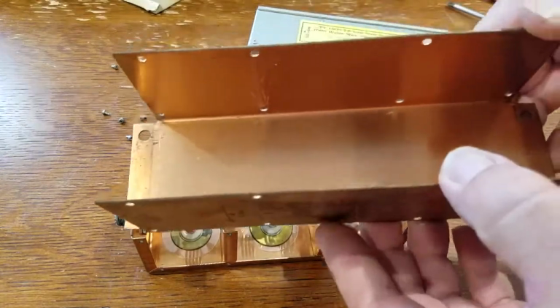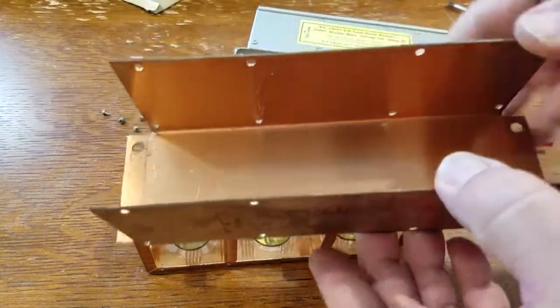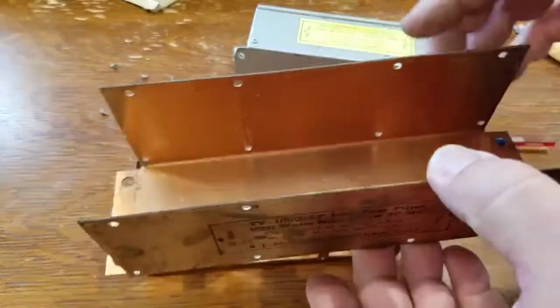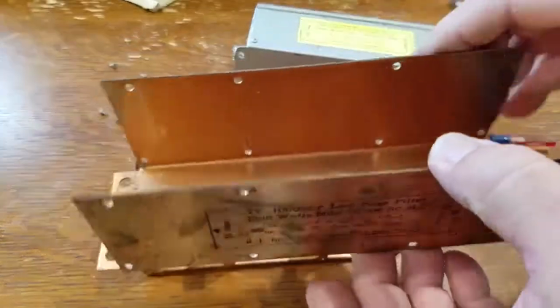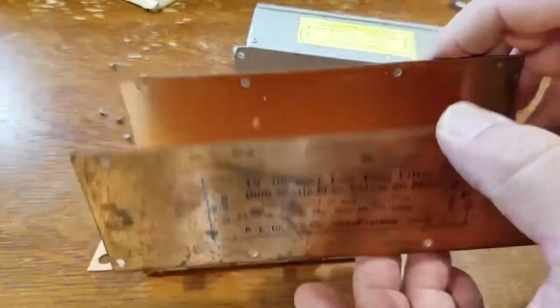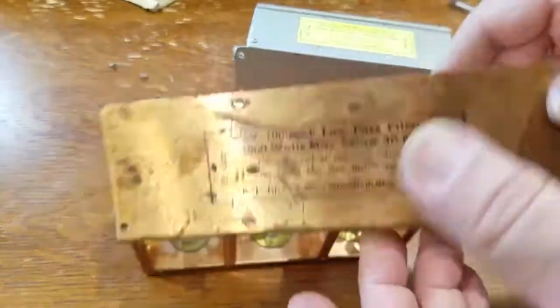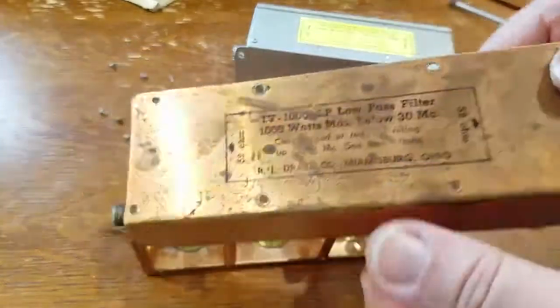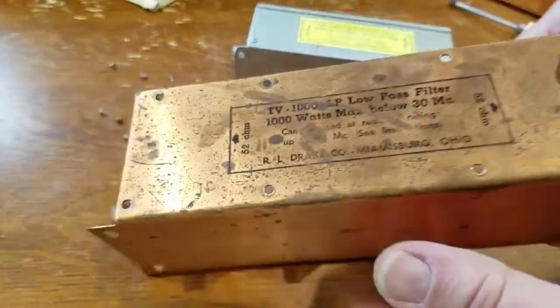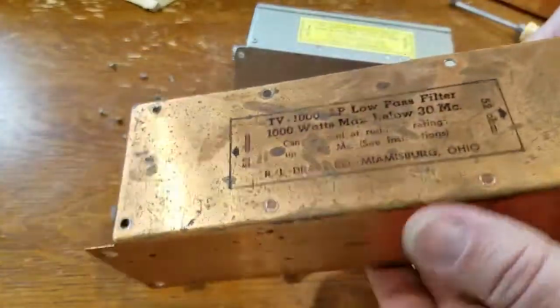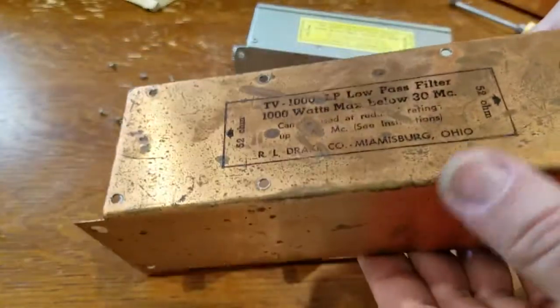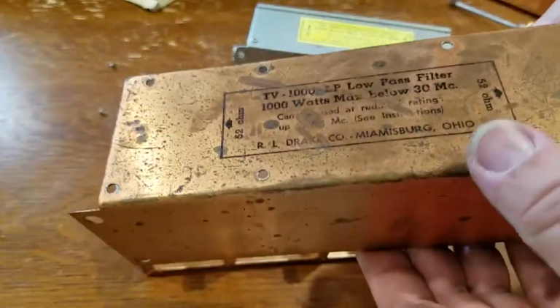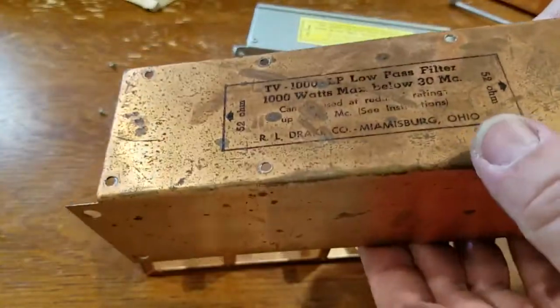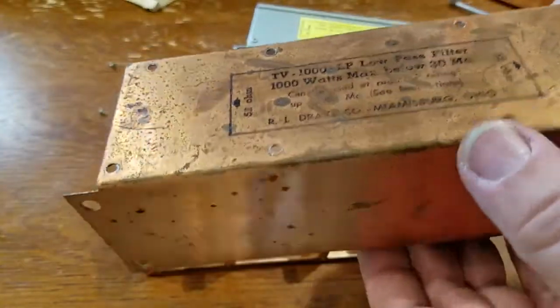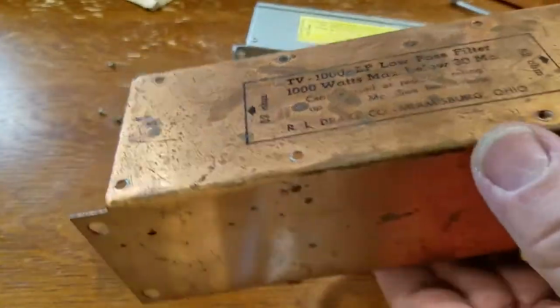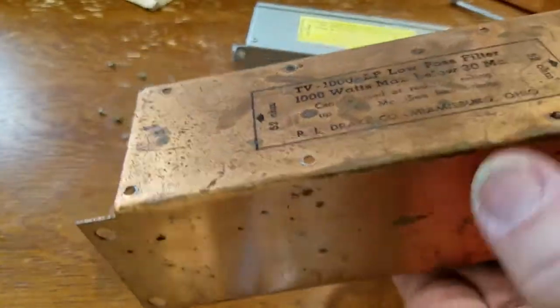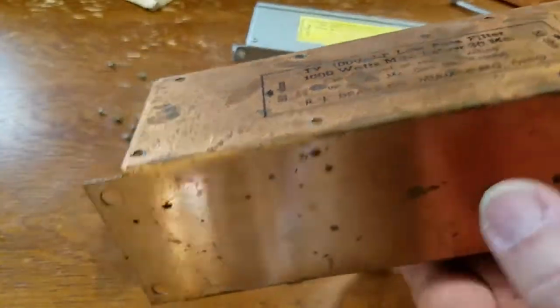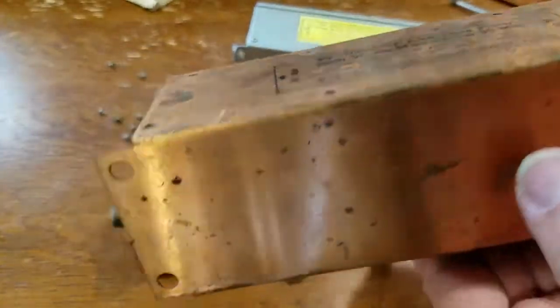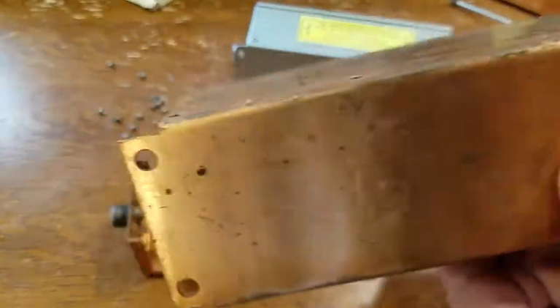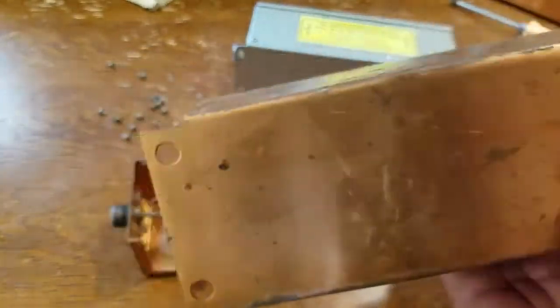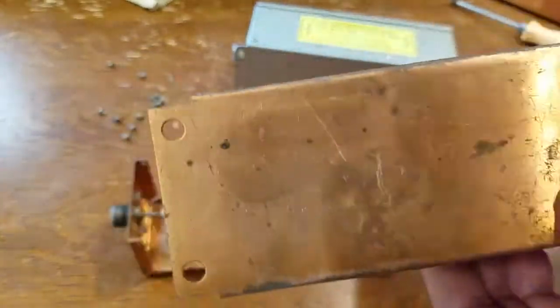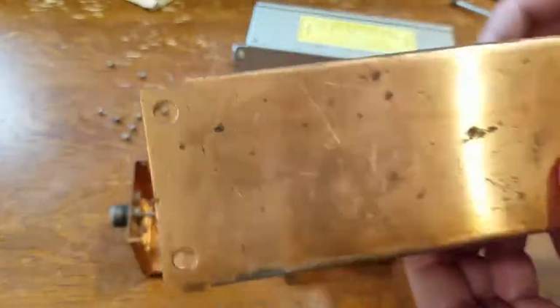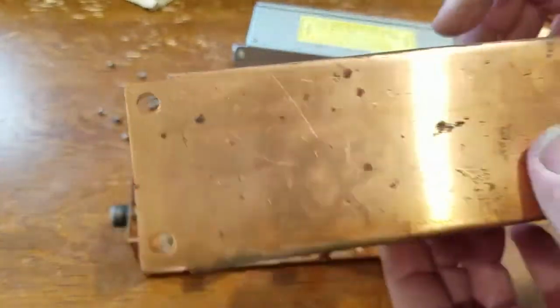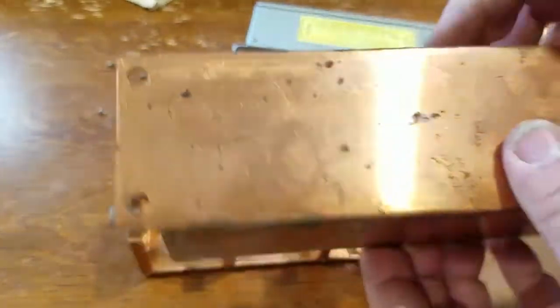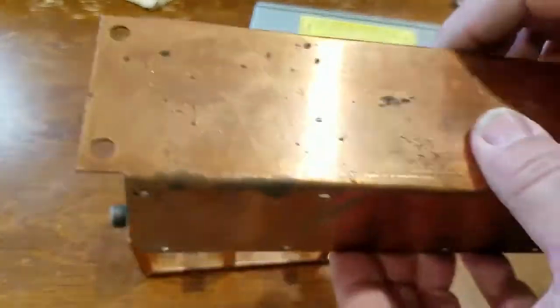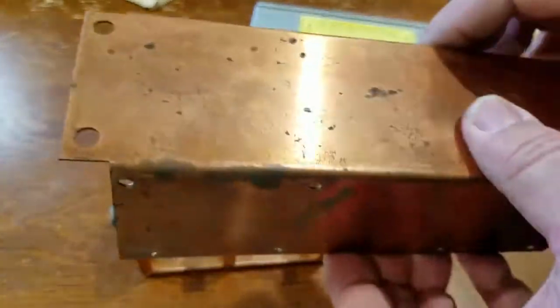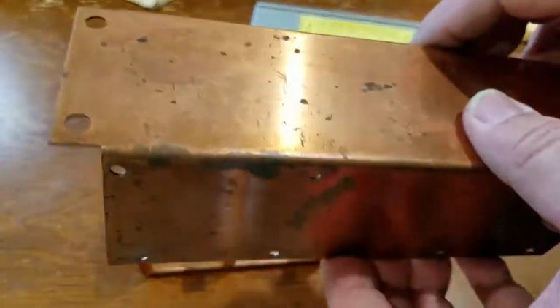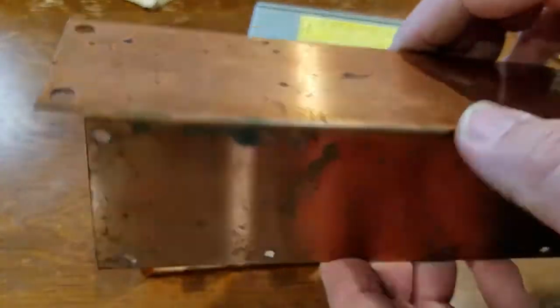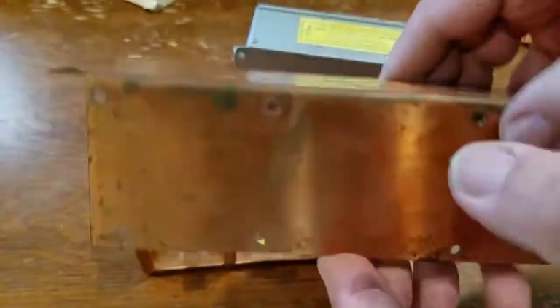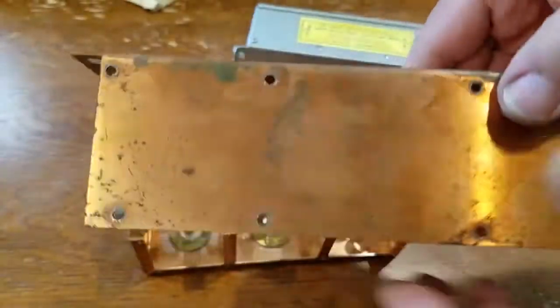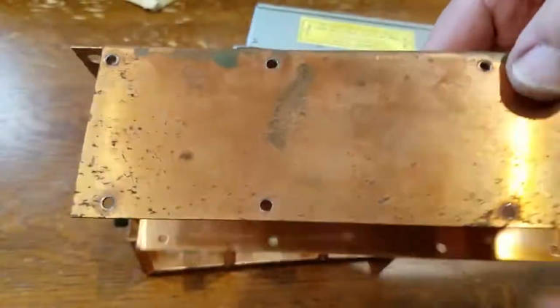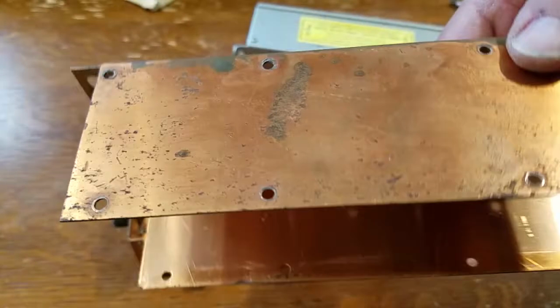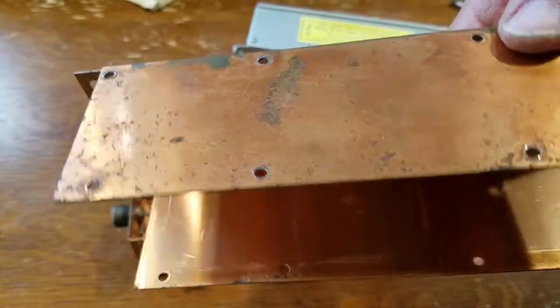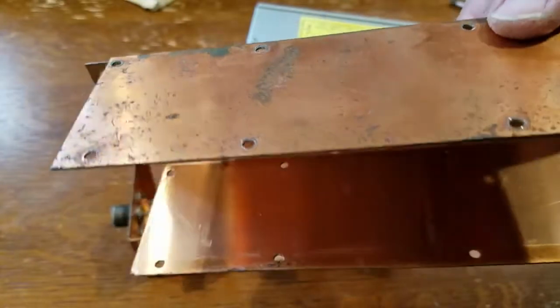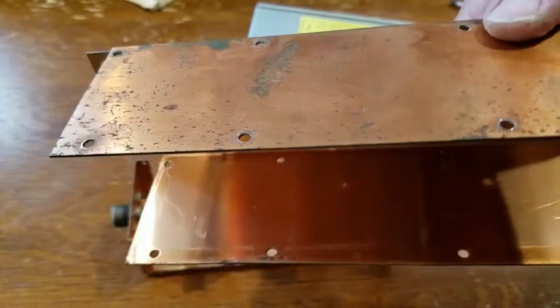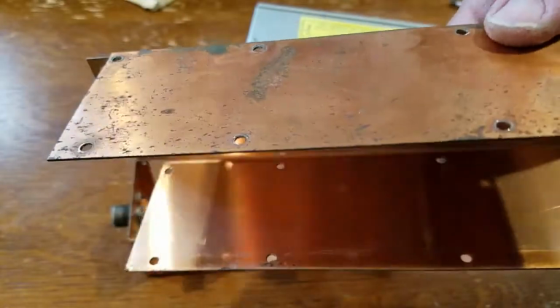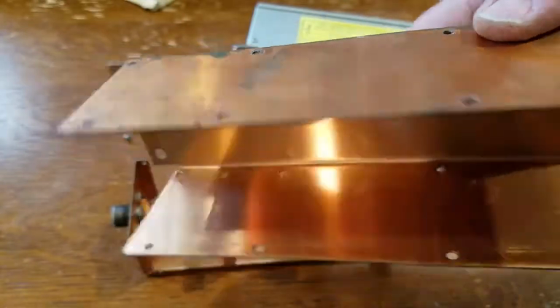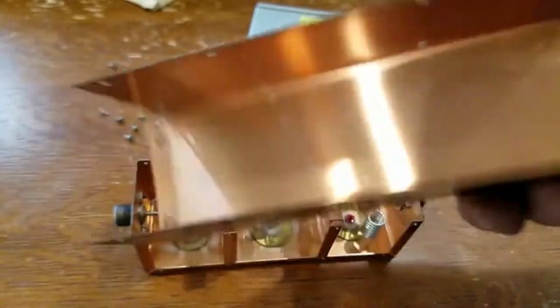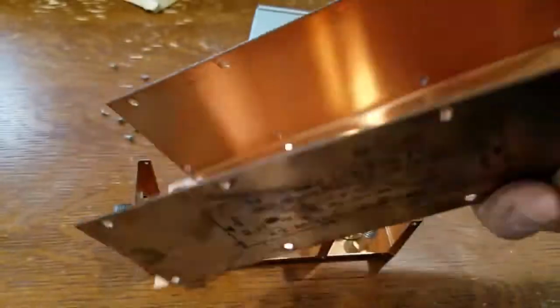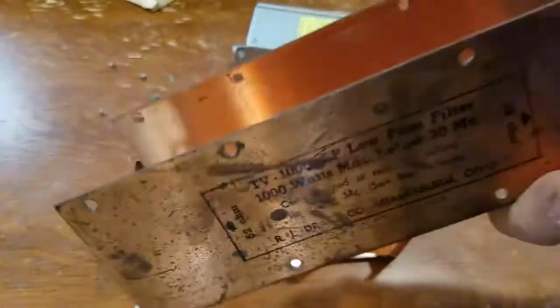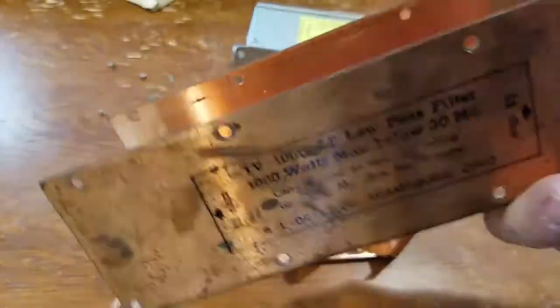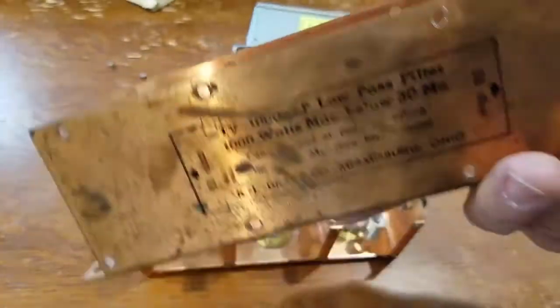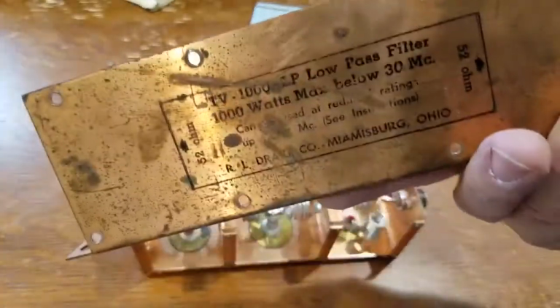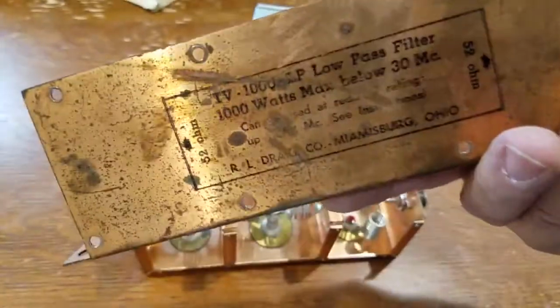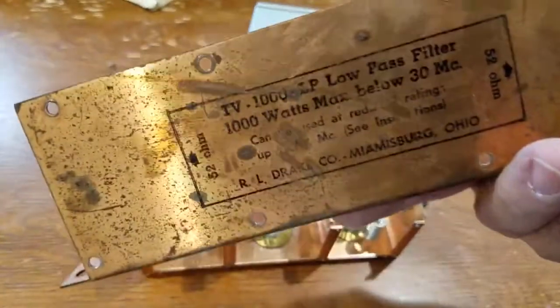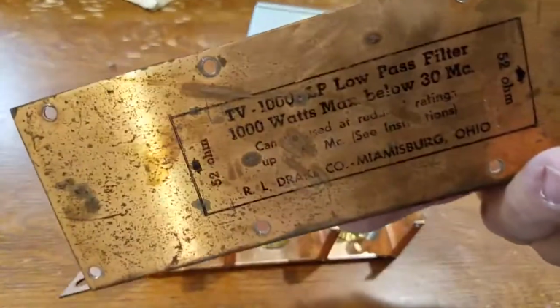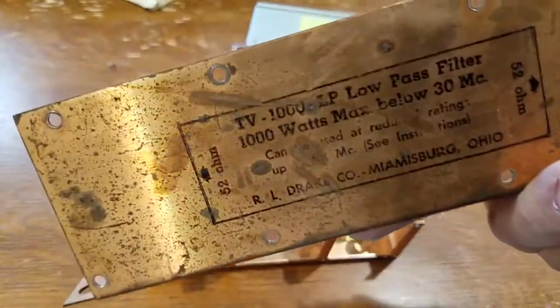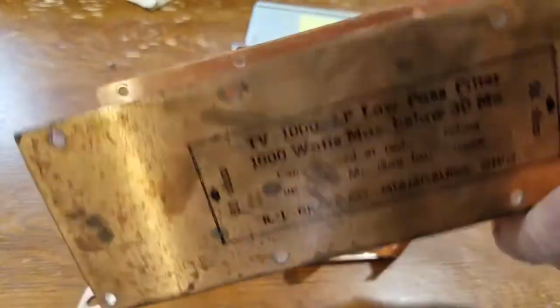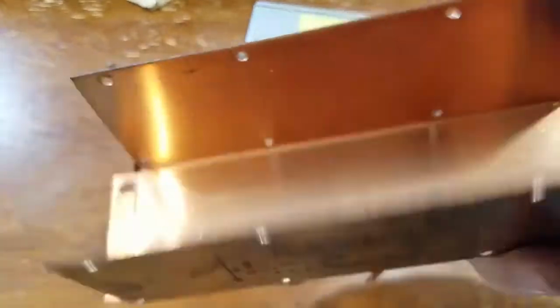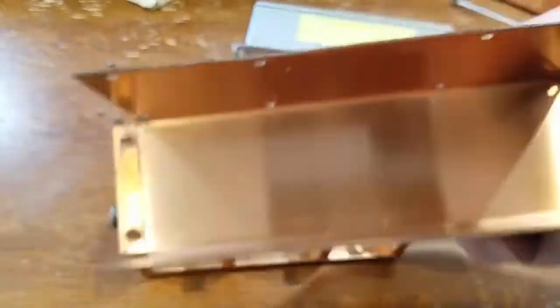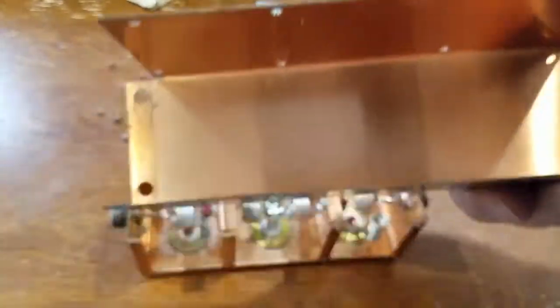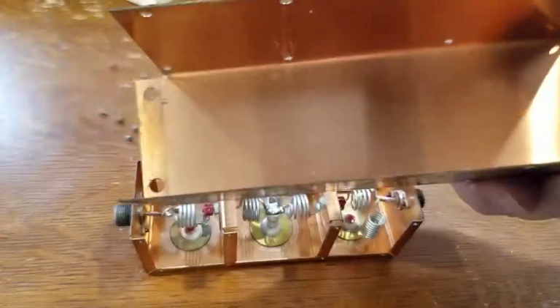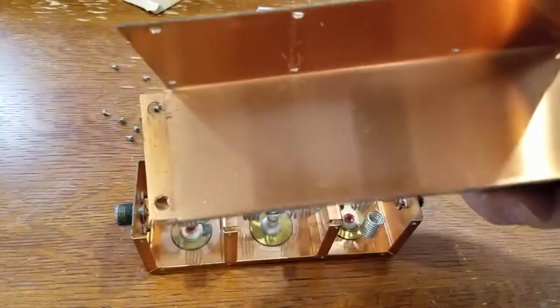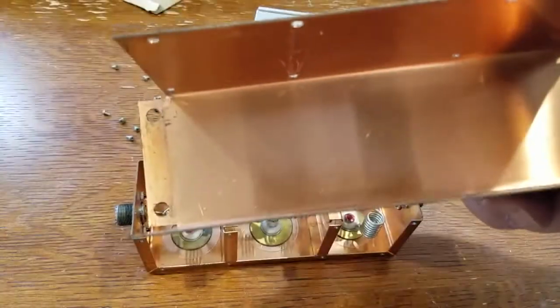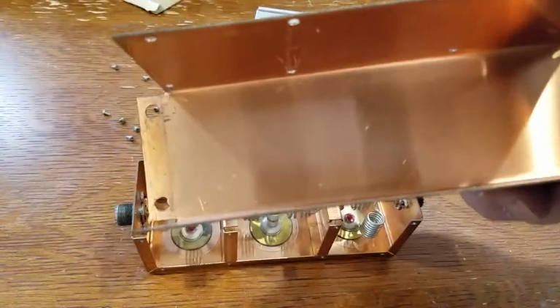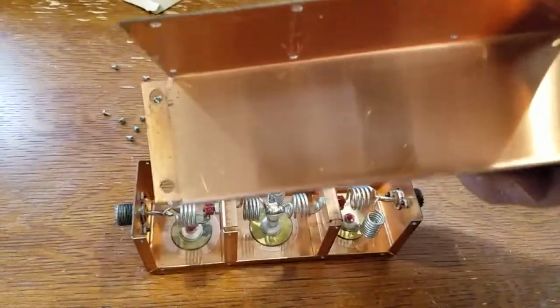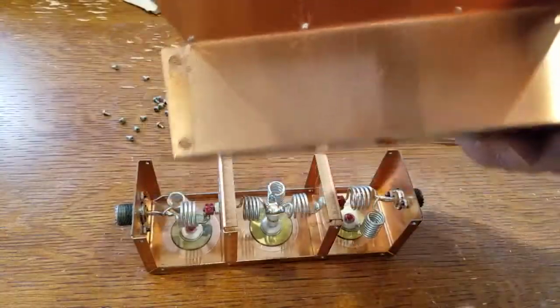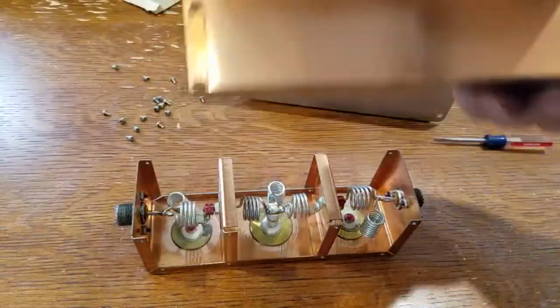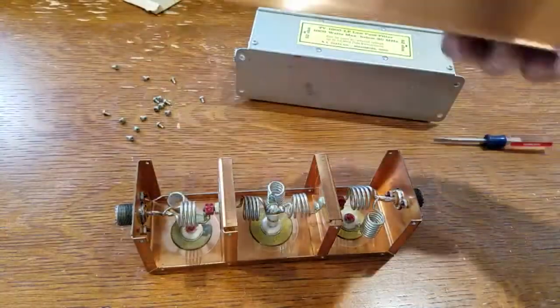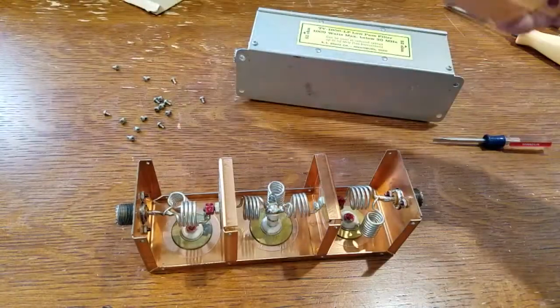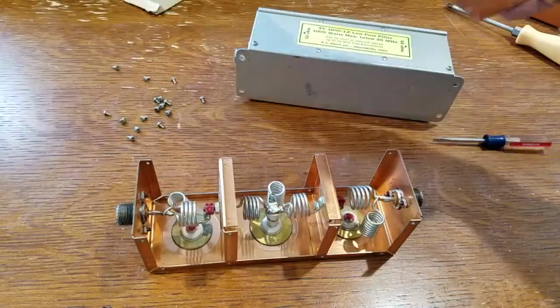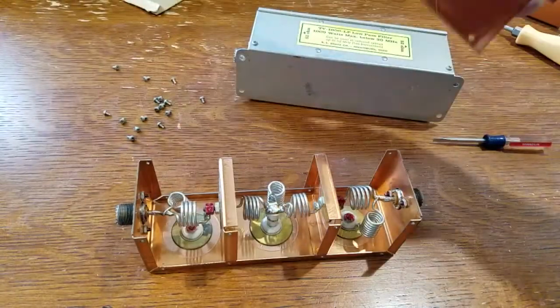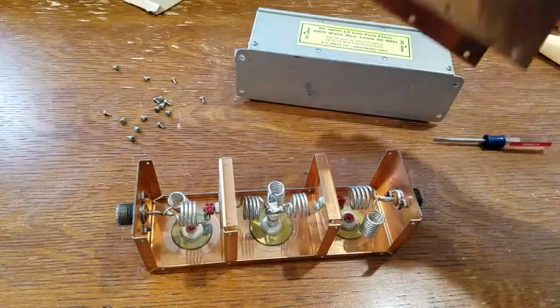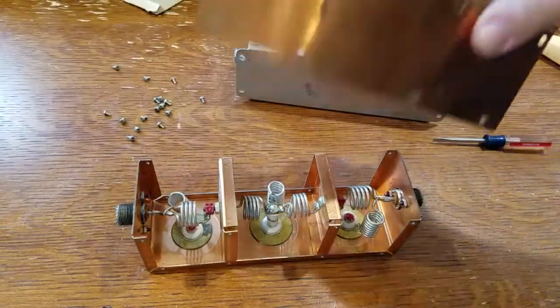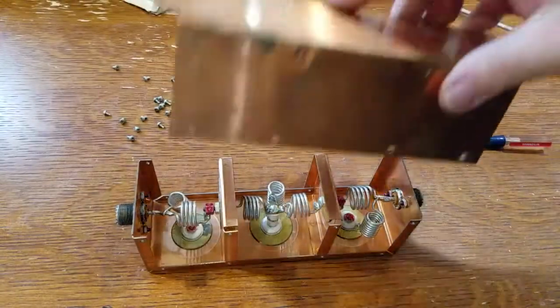But outside, eh, not so much. So if you see one of these on eBay, they look like this on the outside — it may just look like this on the inside.